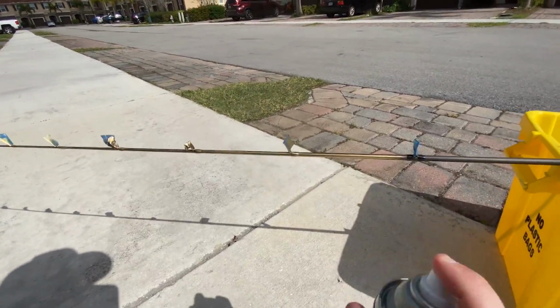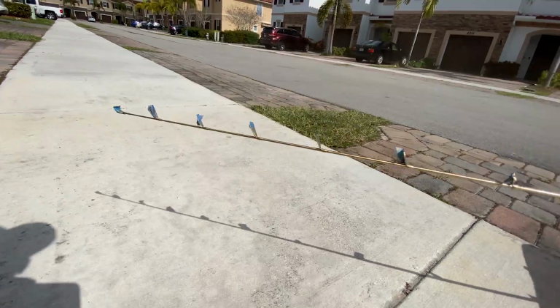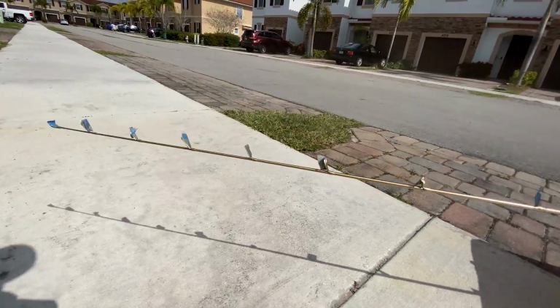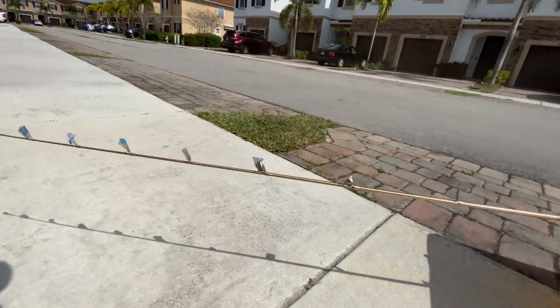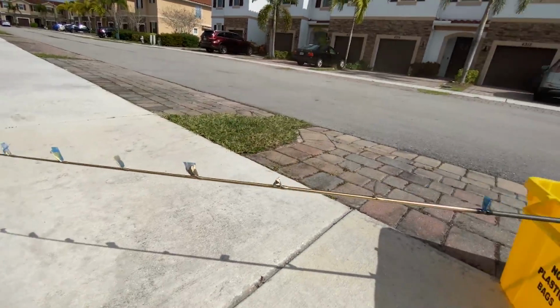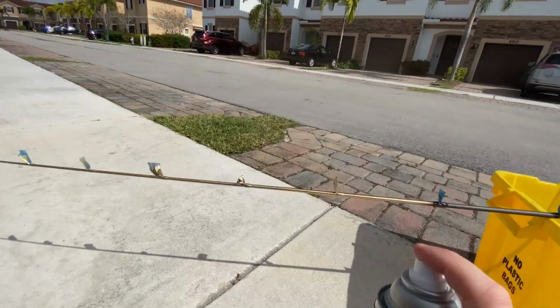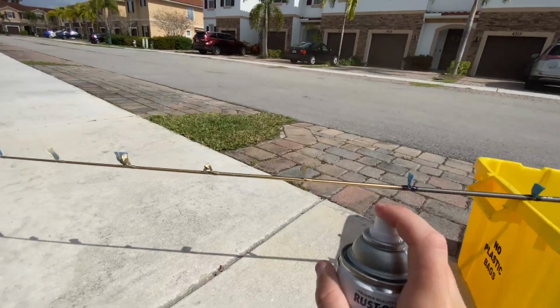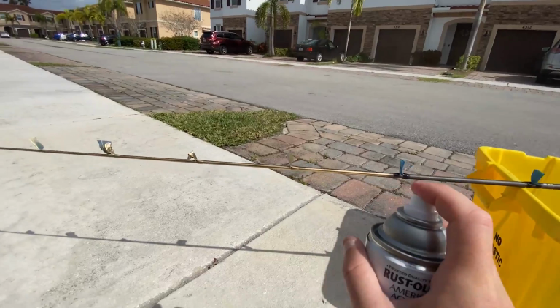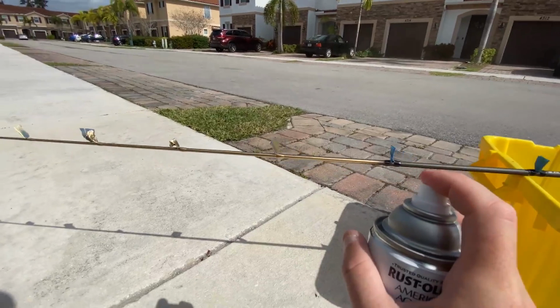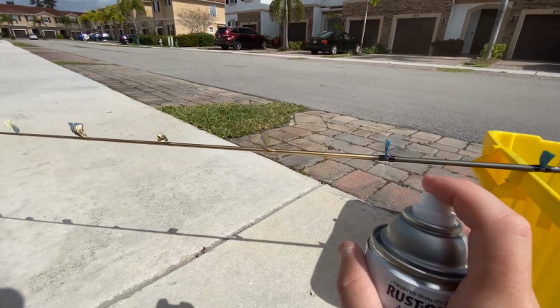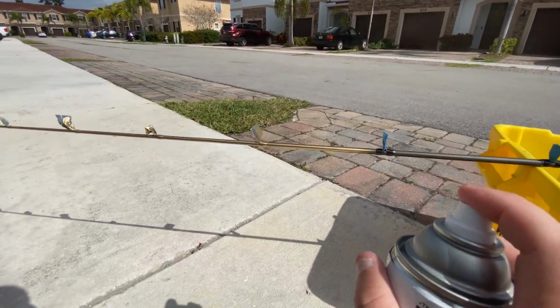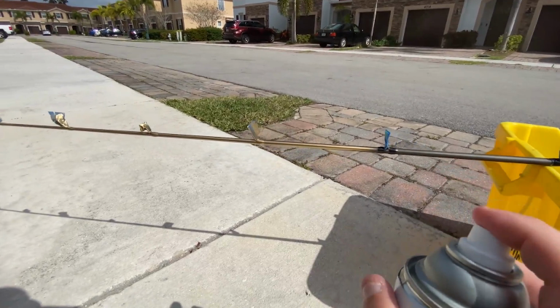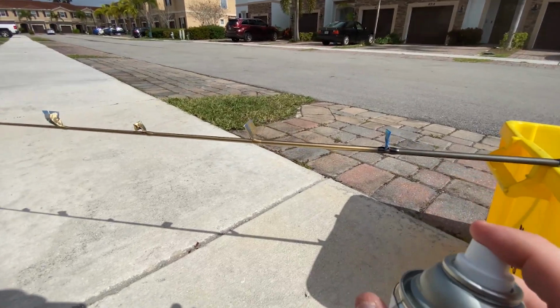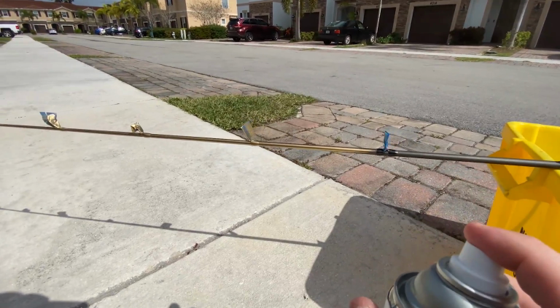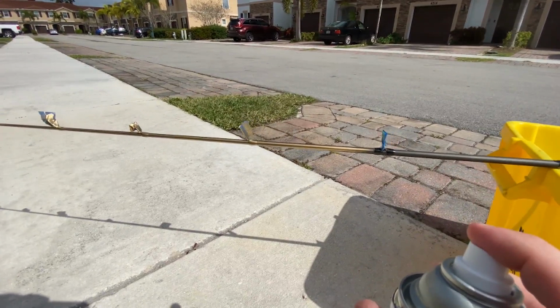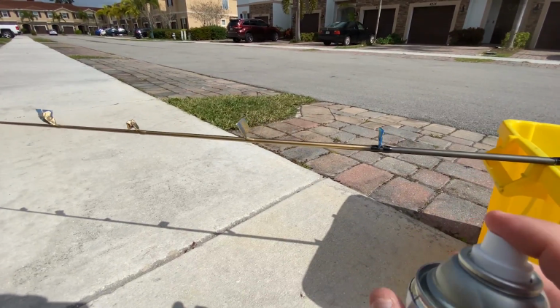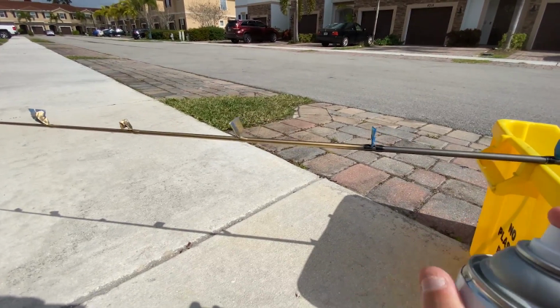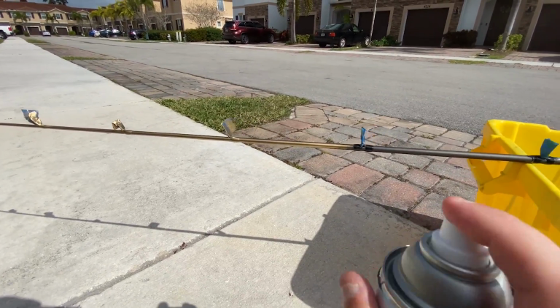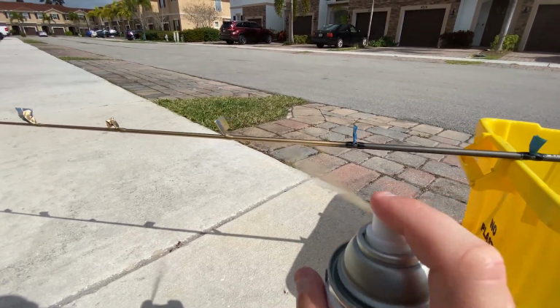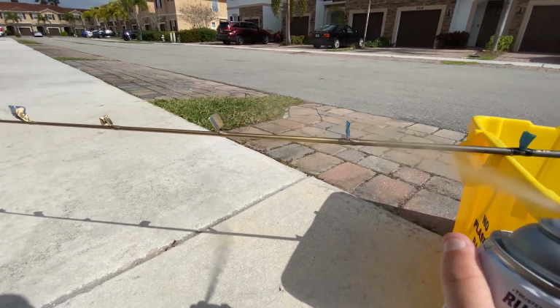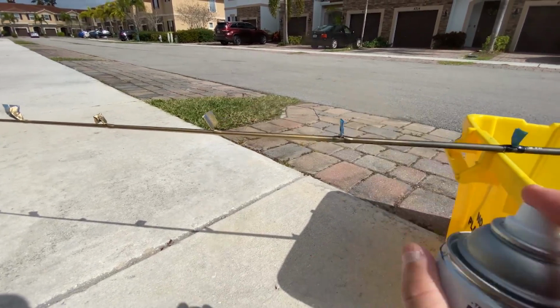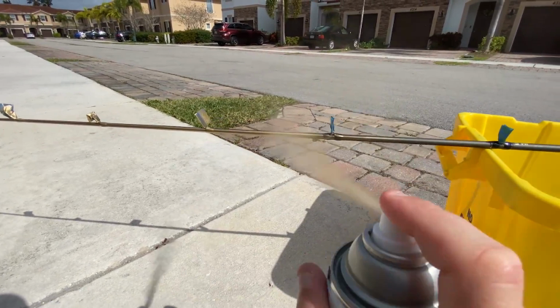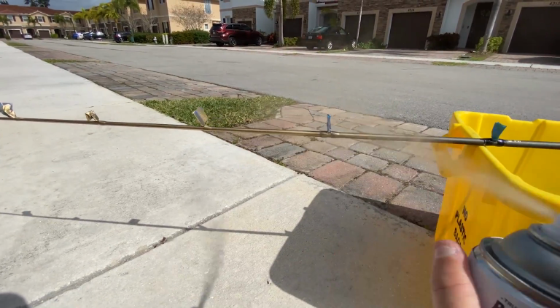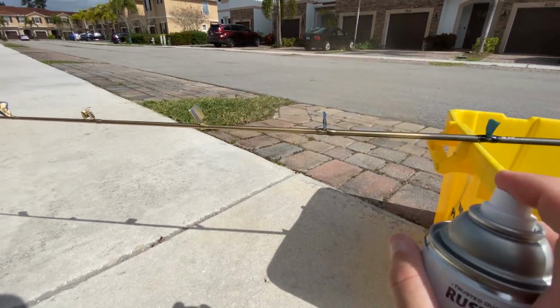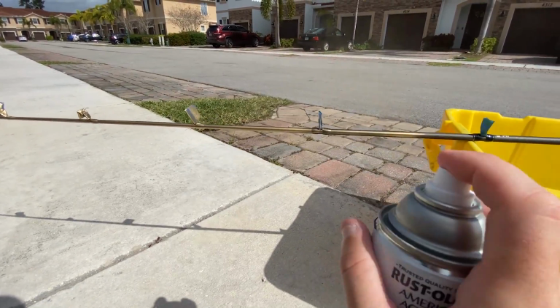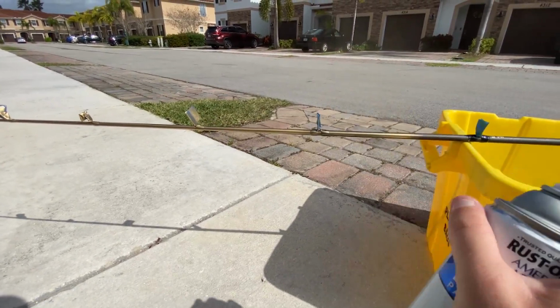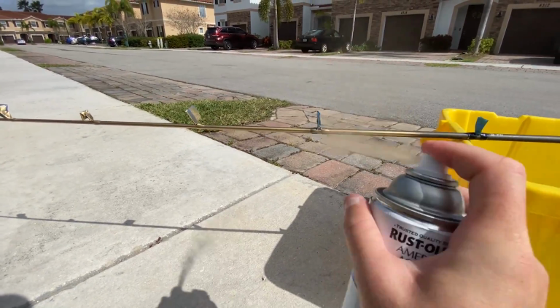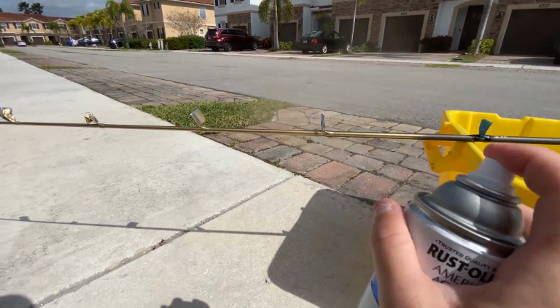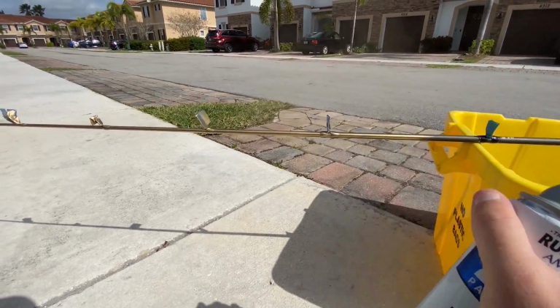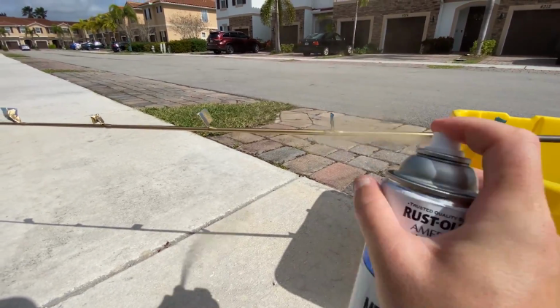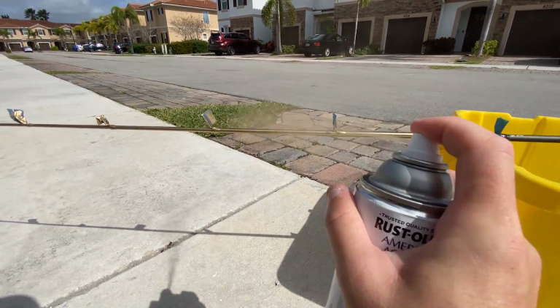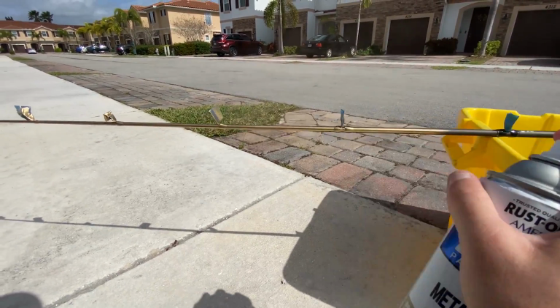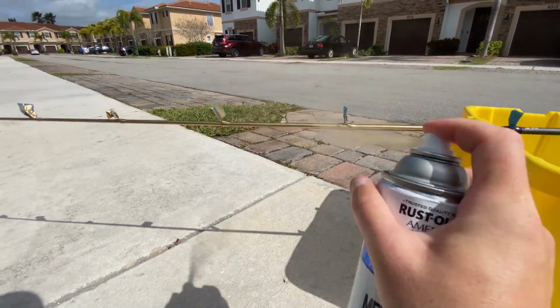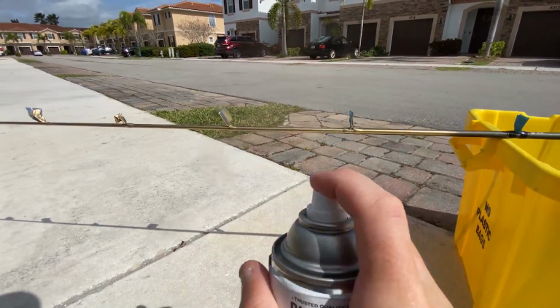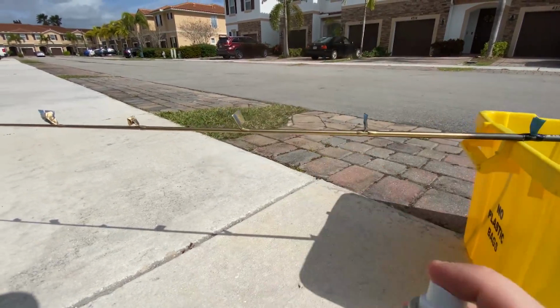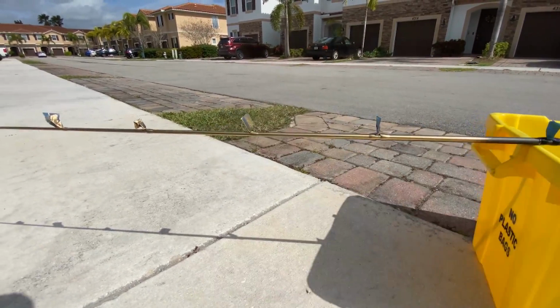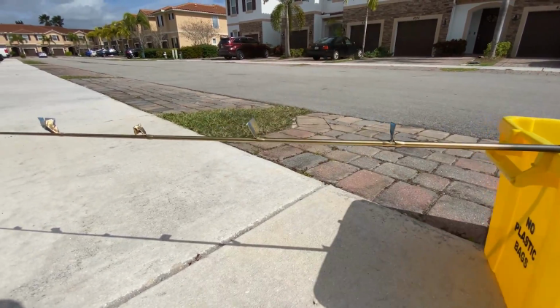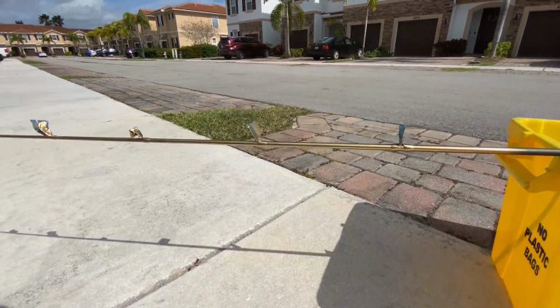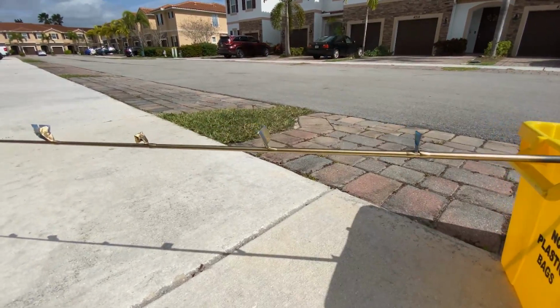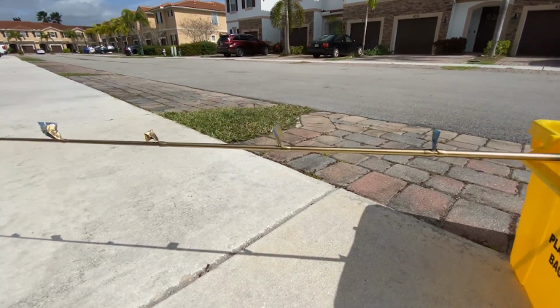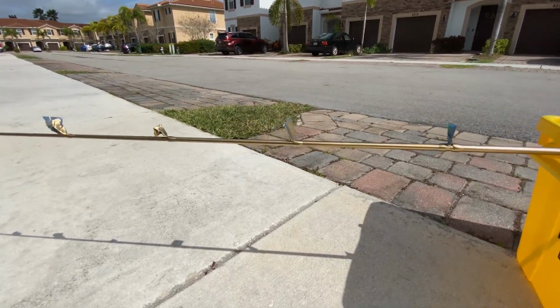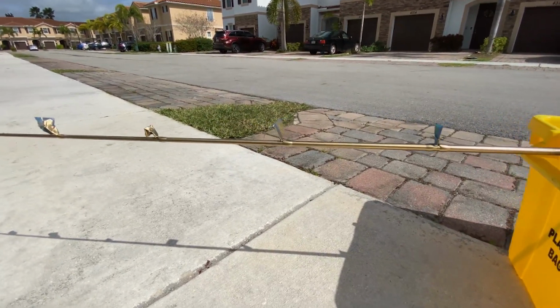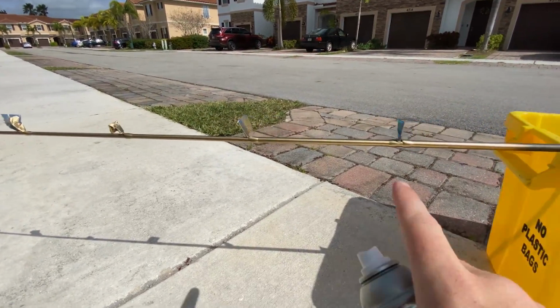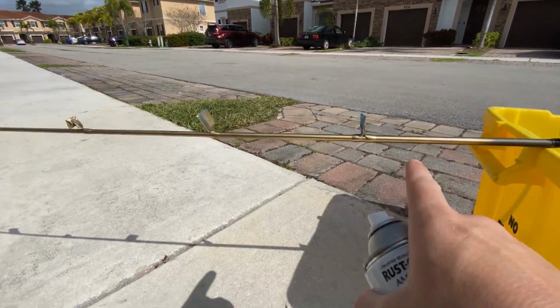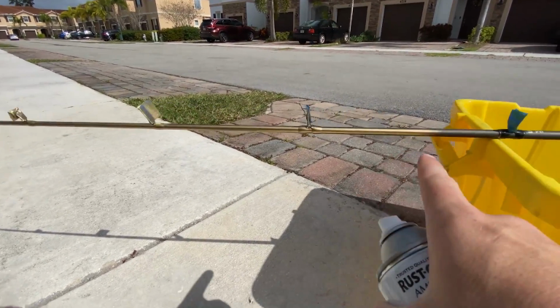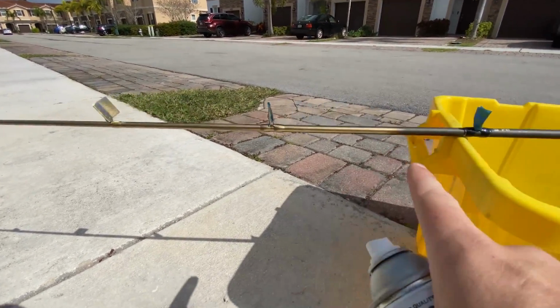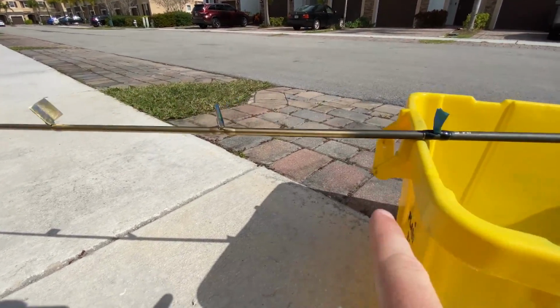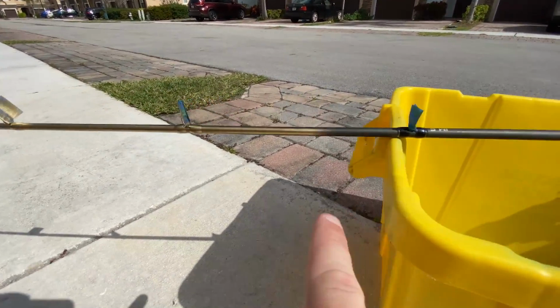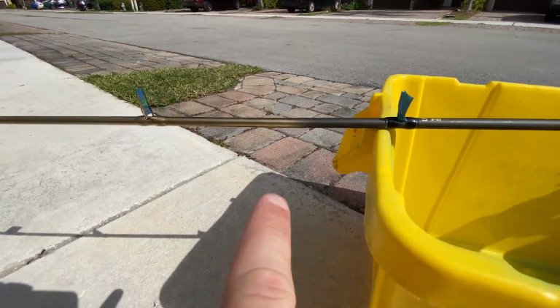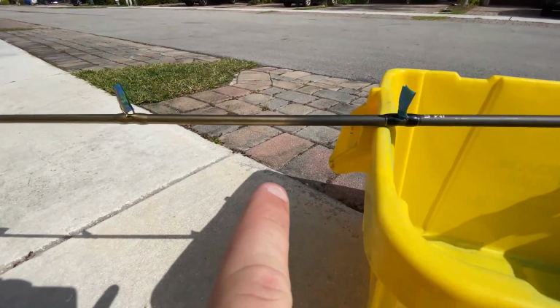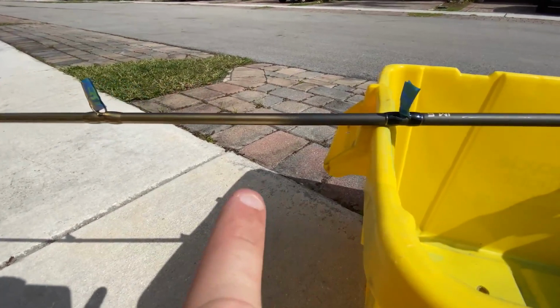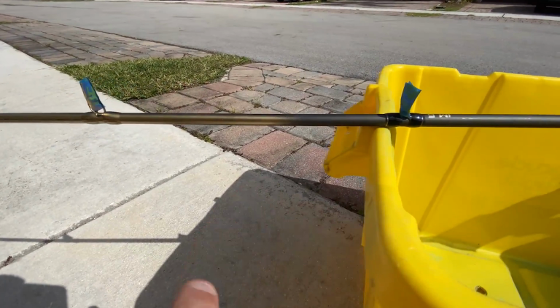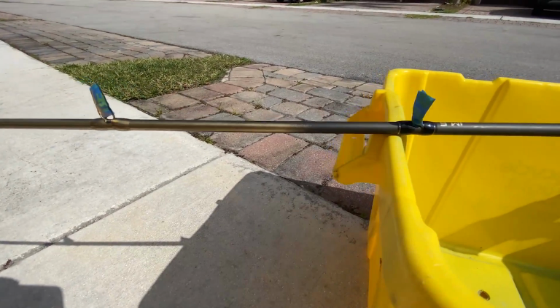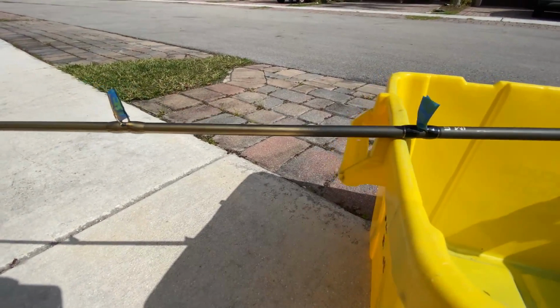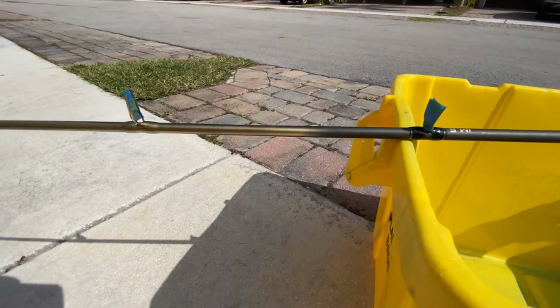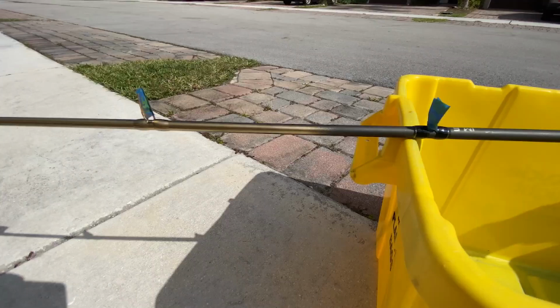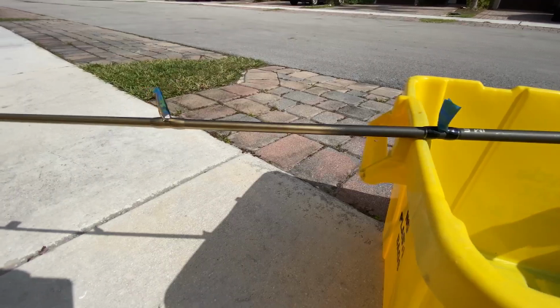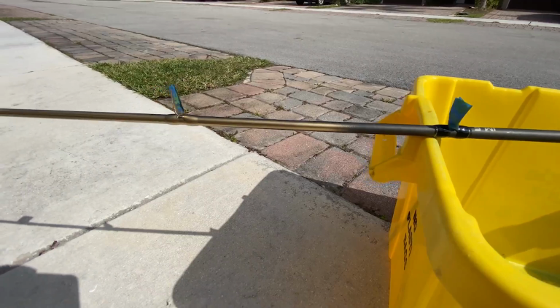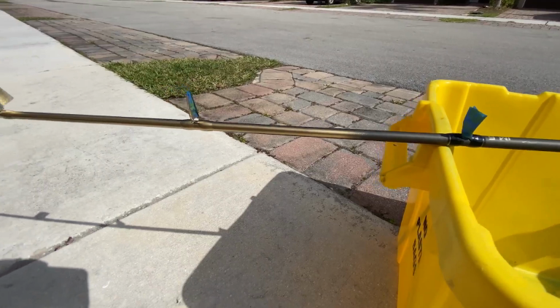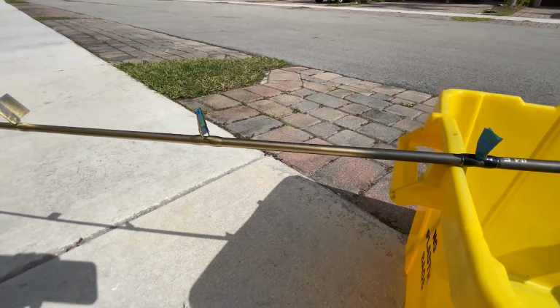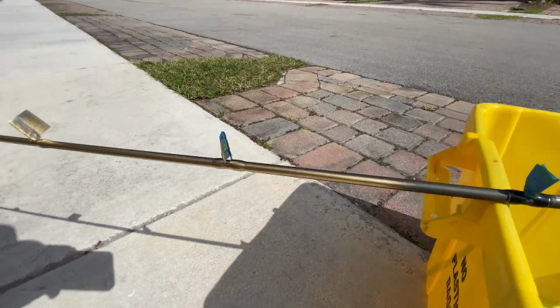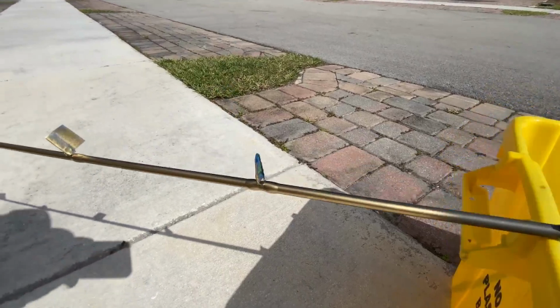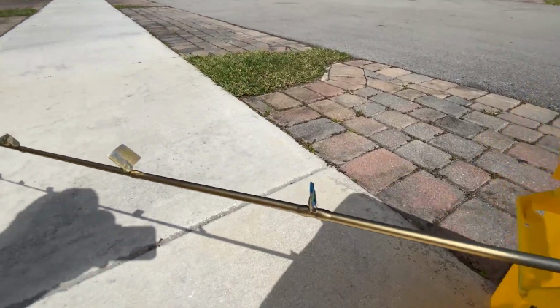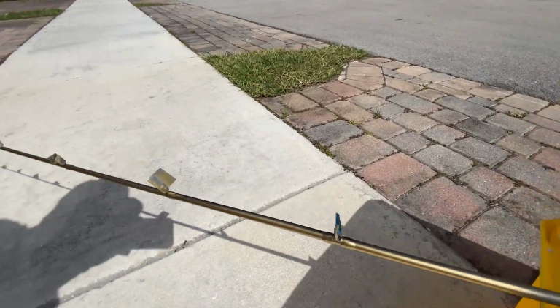This is actually crazy. This looks good so far. Look at this. It looks good.